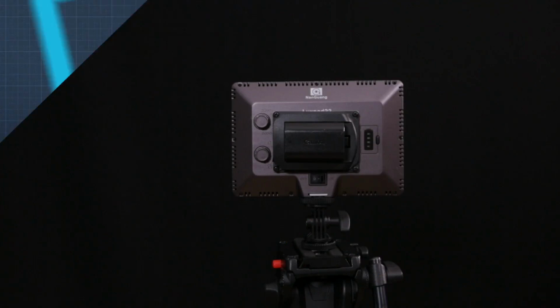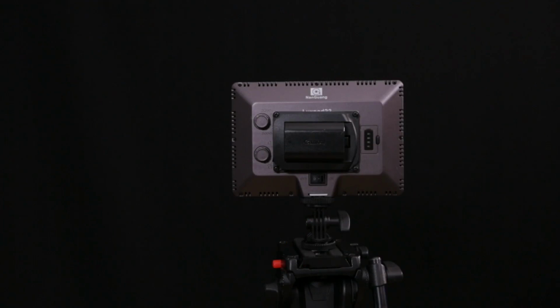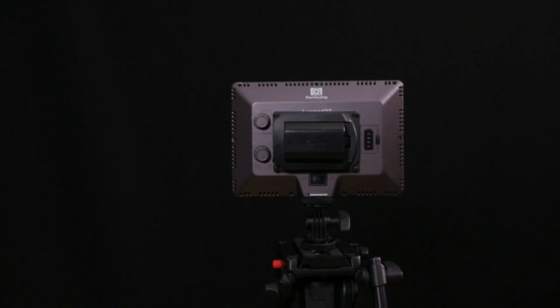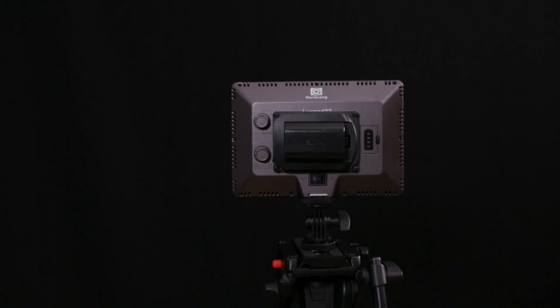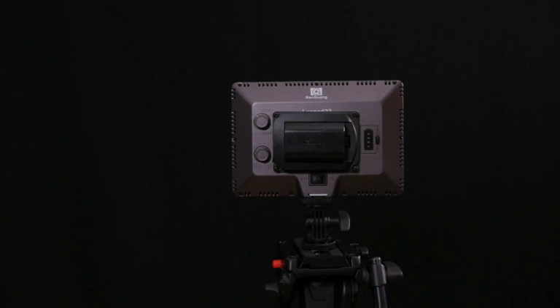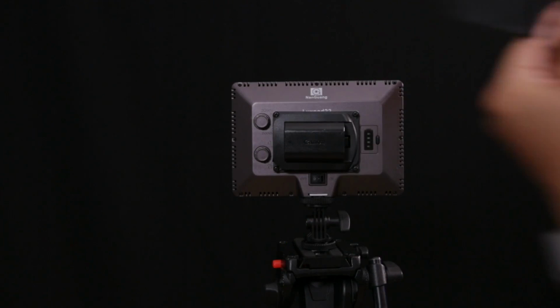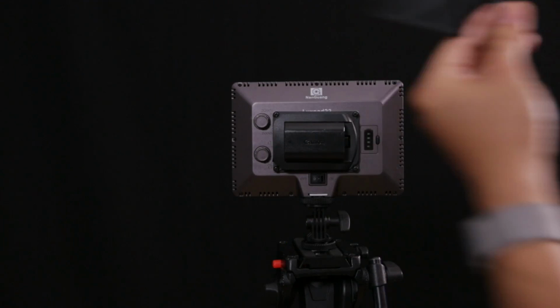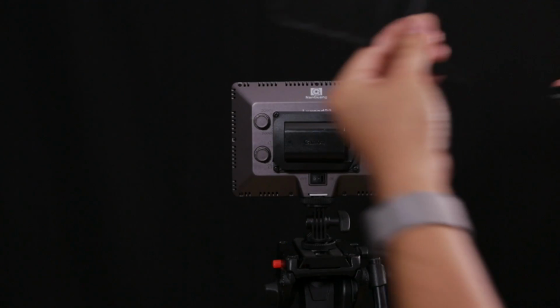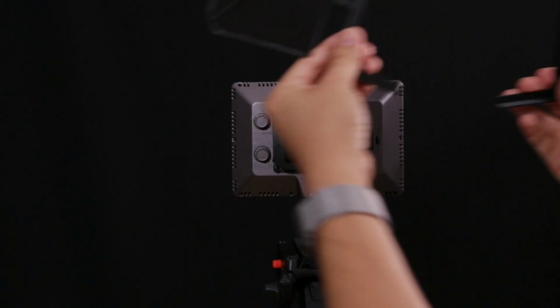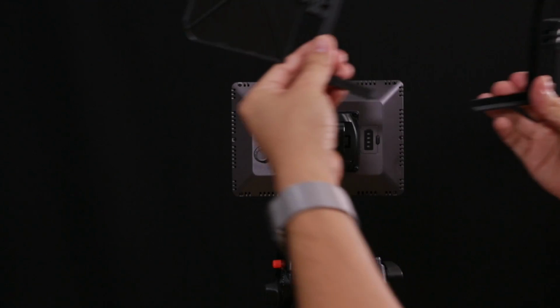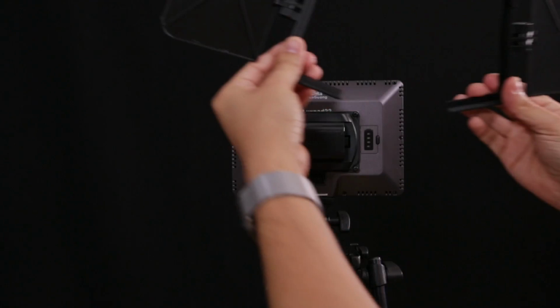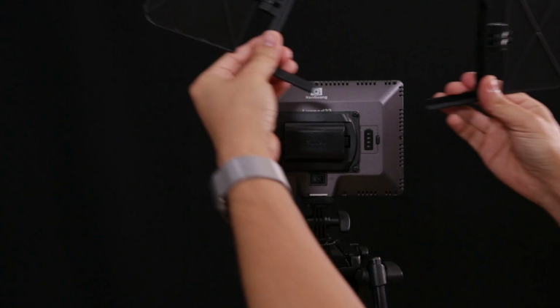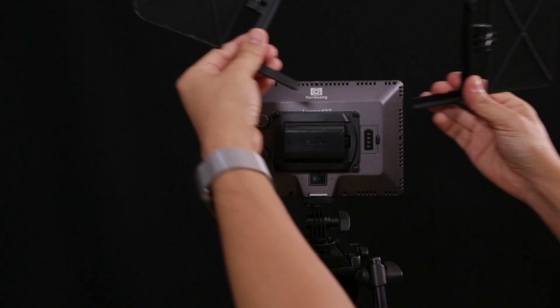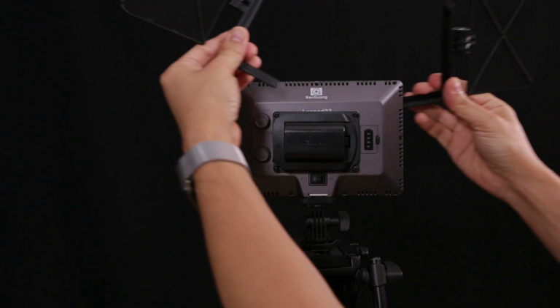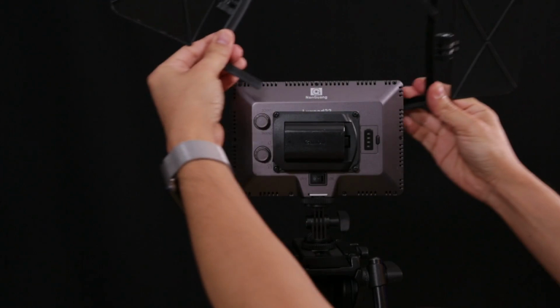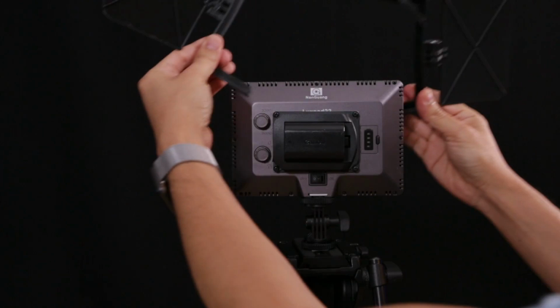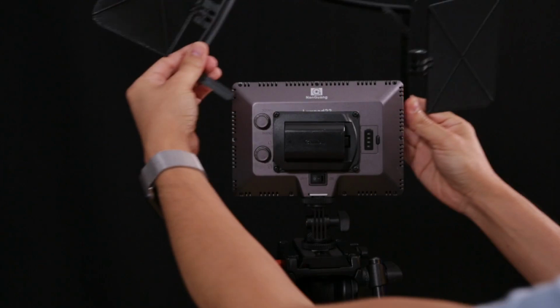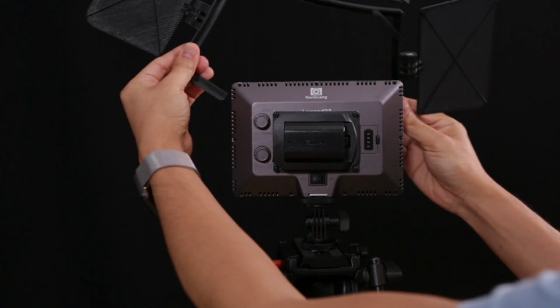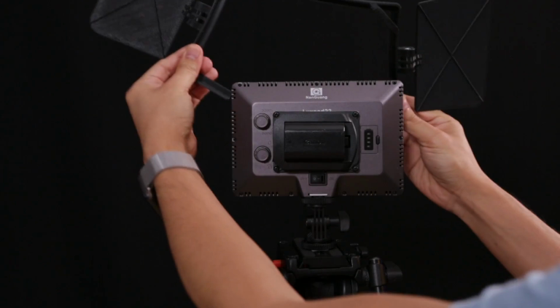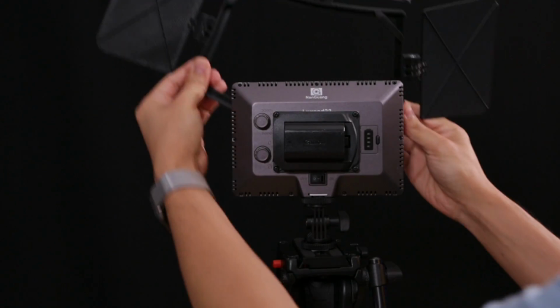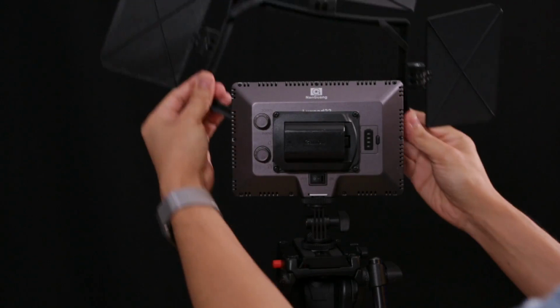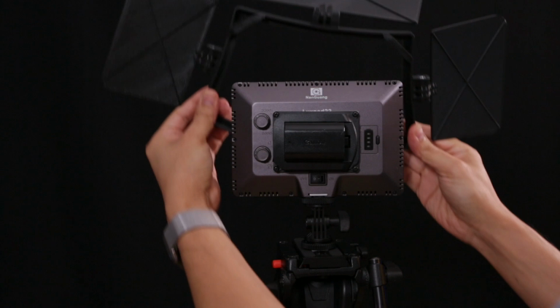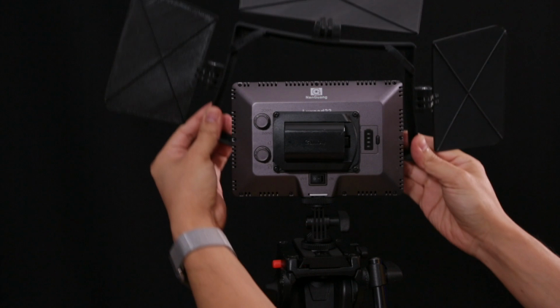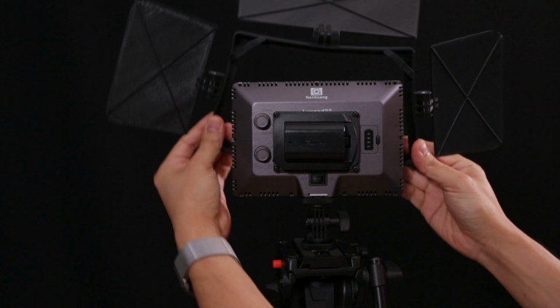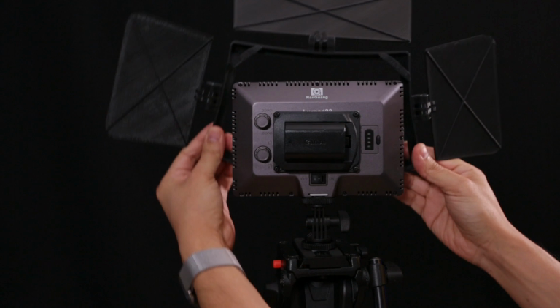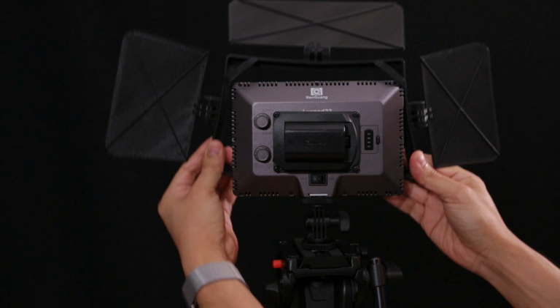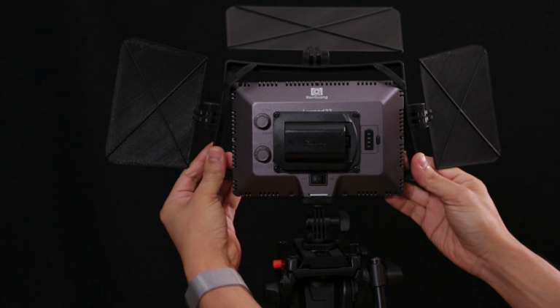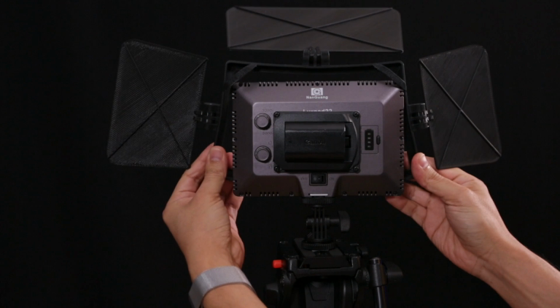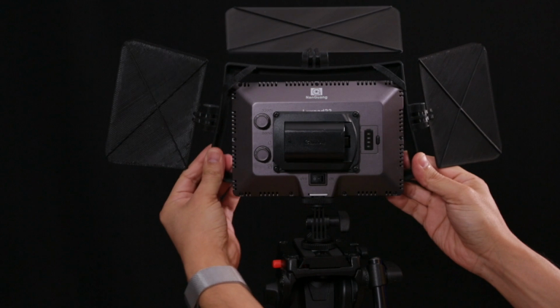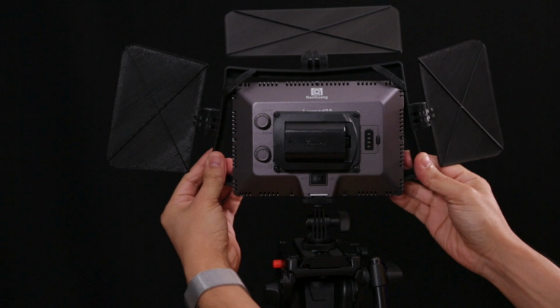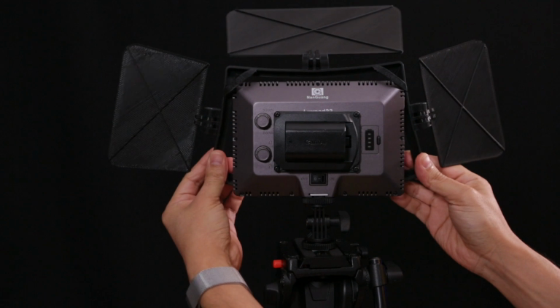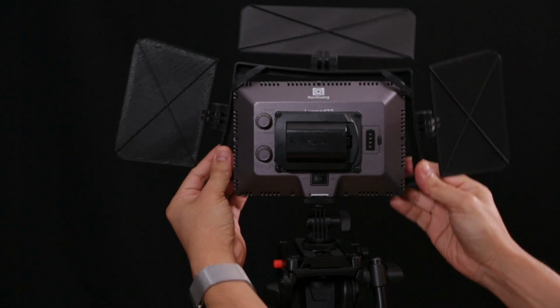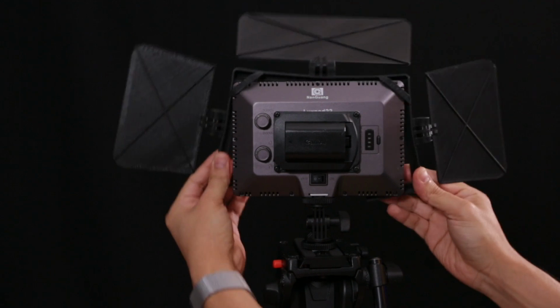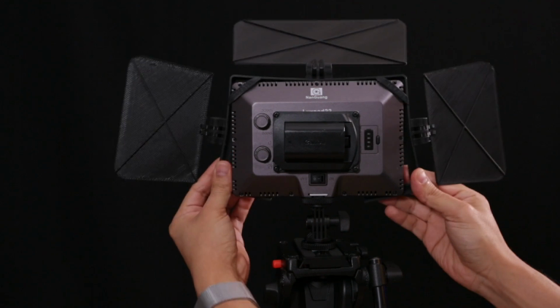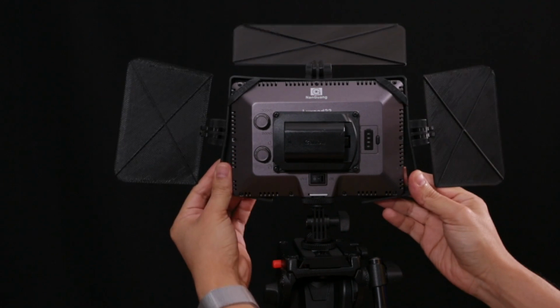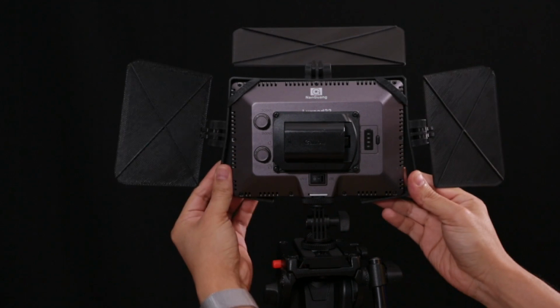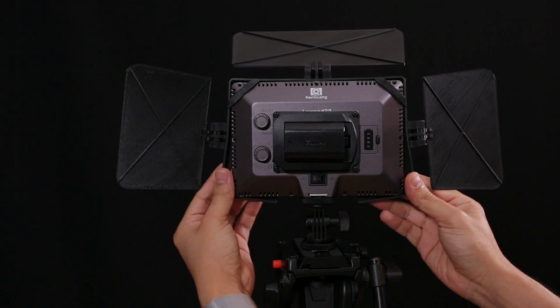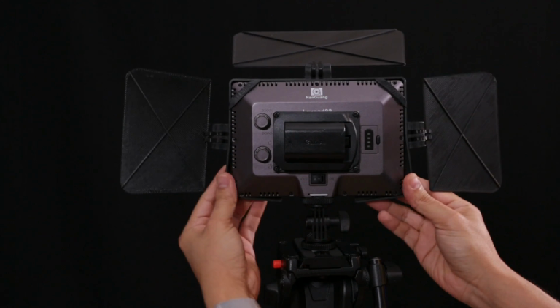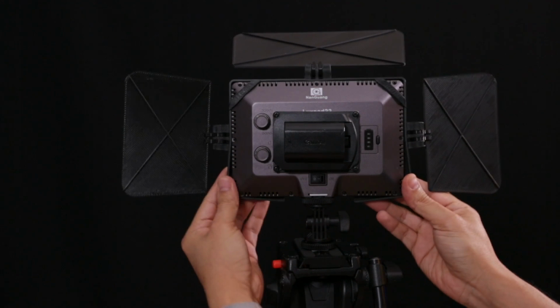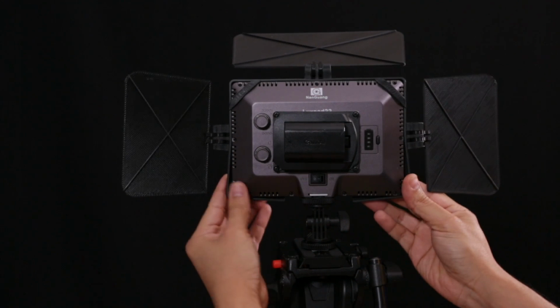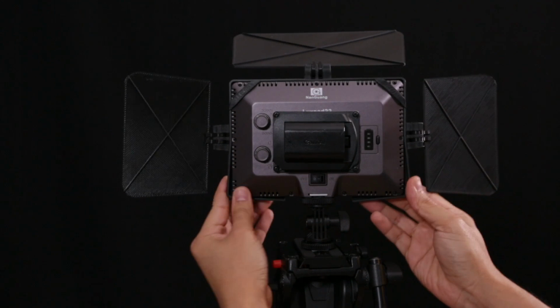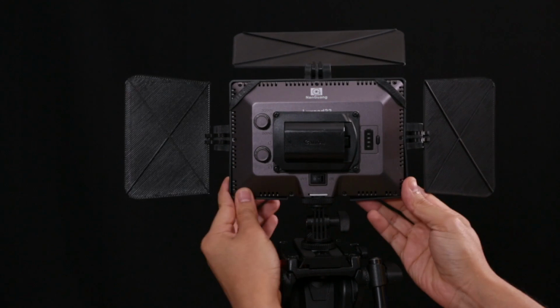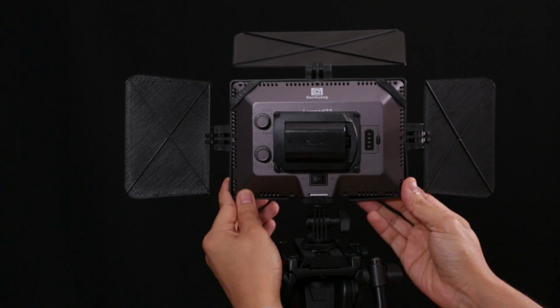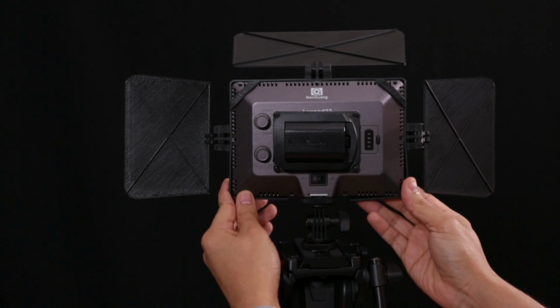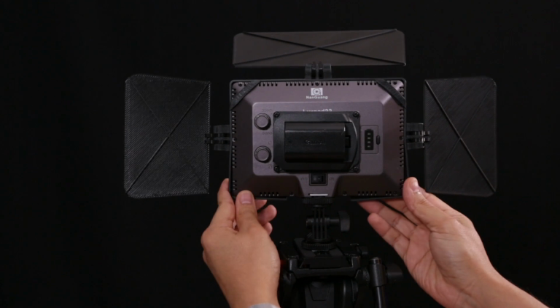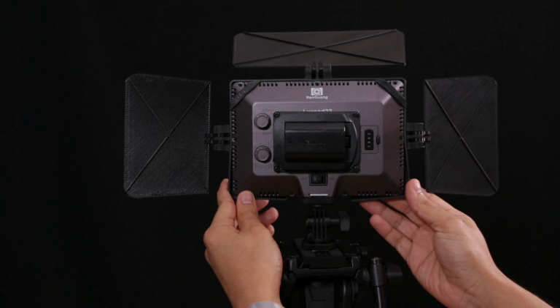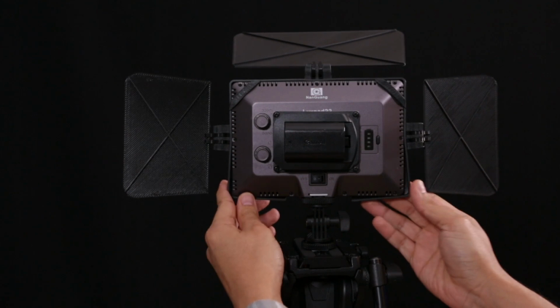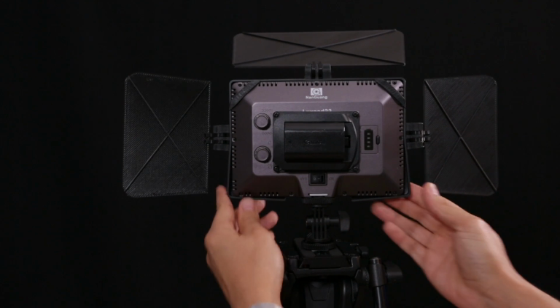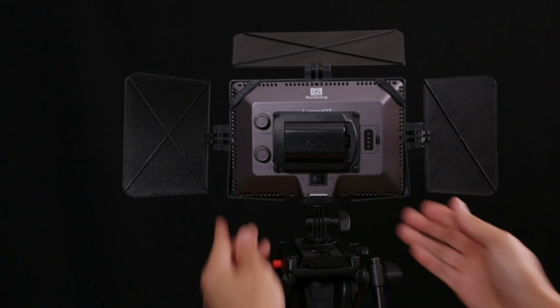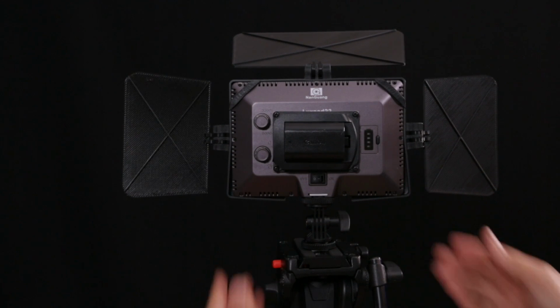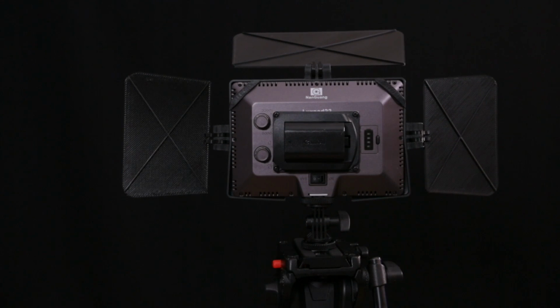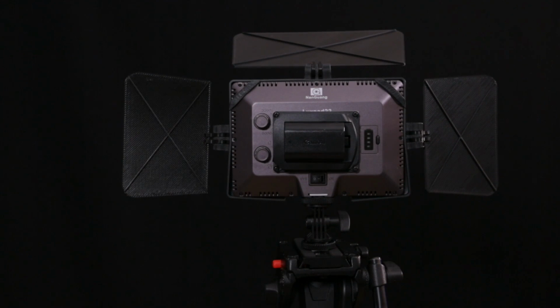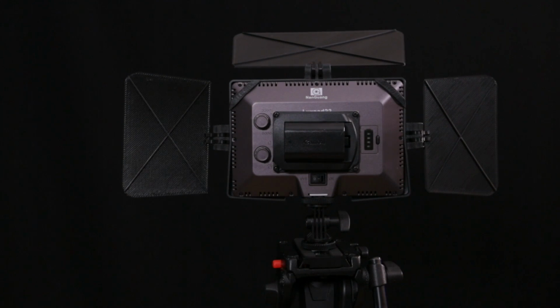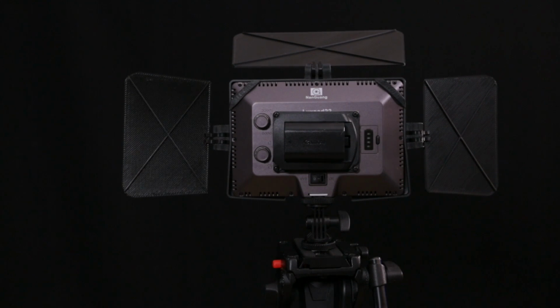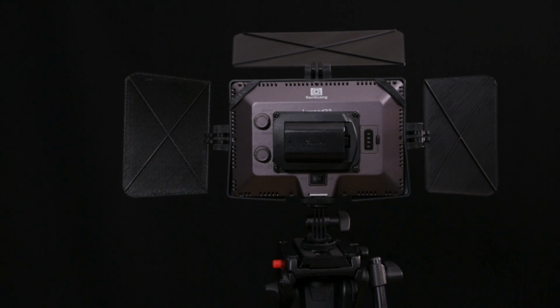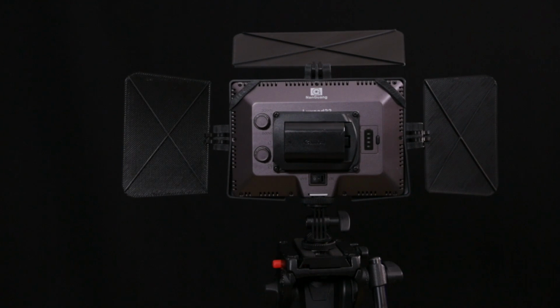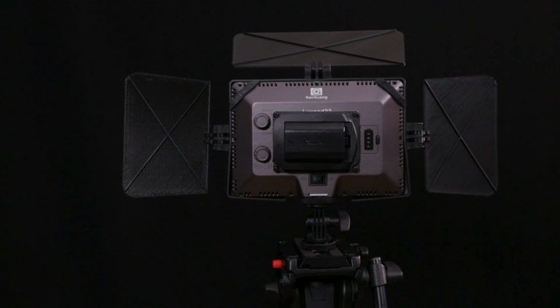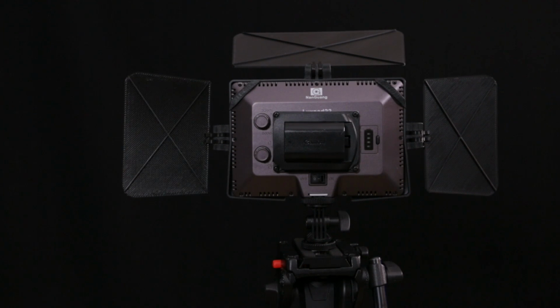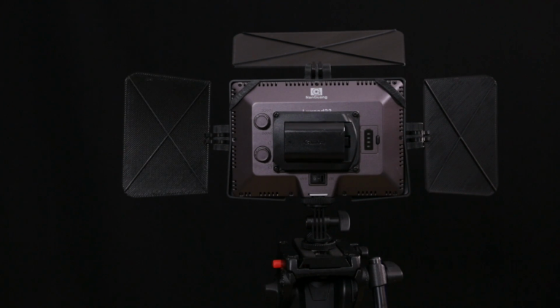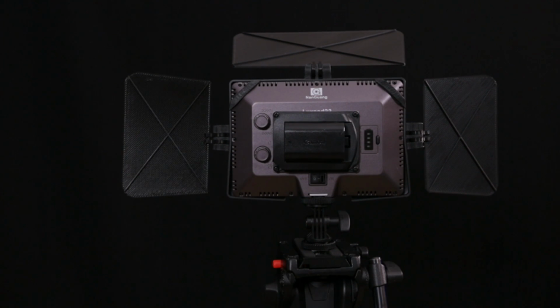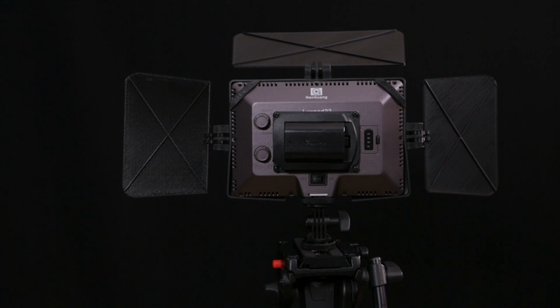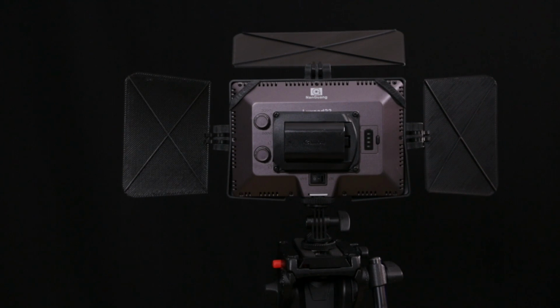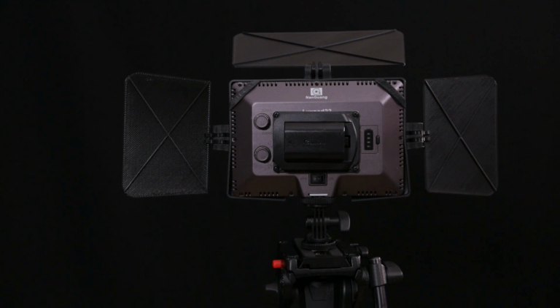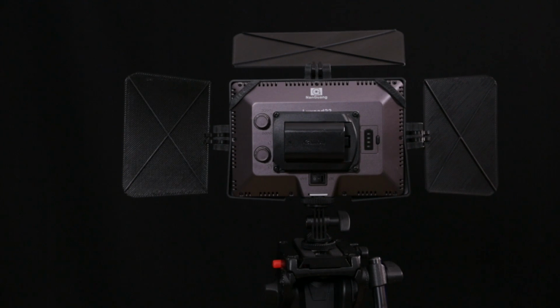The frame can be flexed slightly so that it can be fitted over the LED panels, and that's basically how to attach the full assembly.